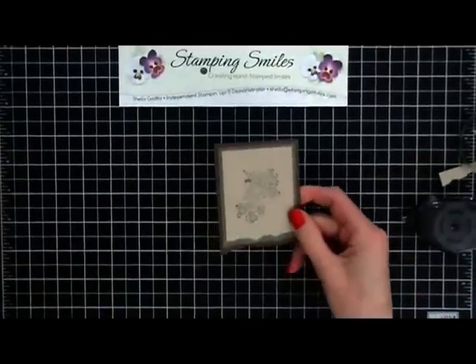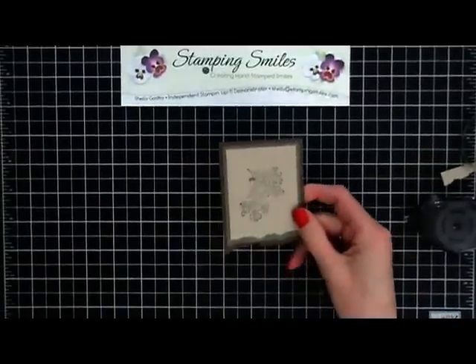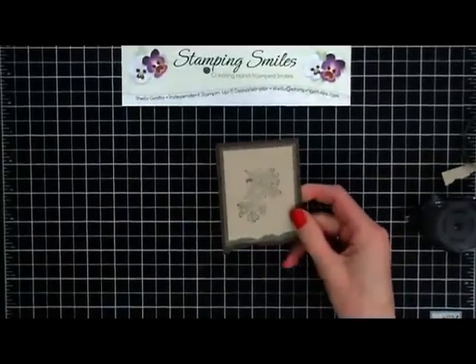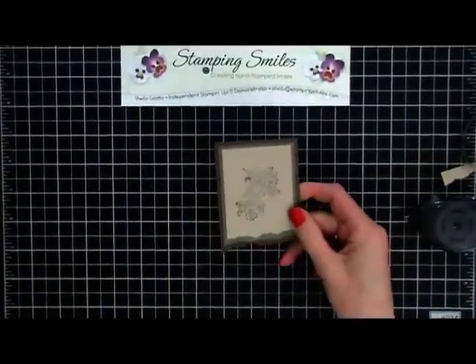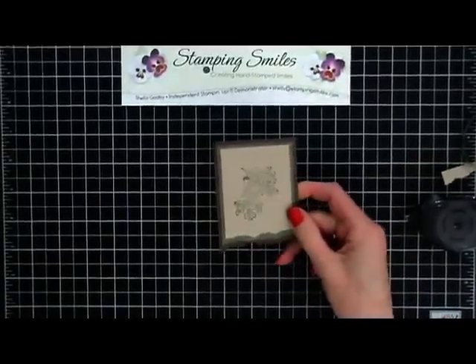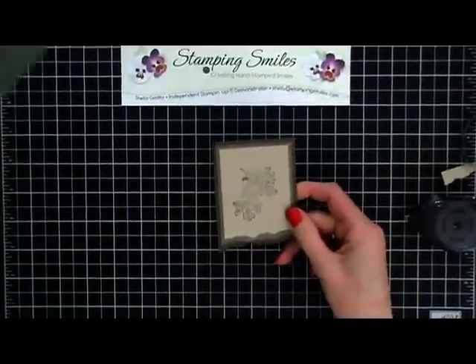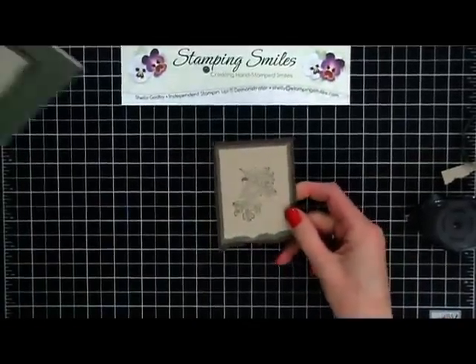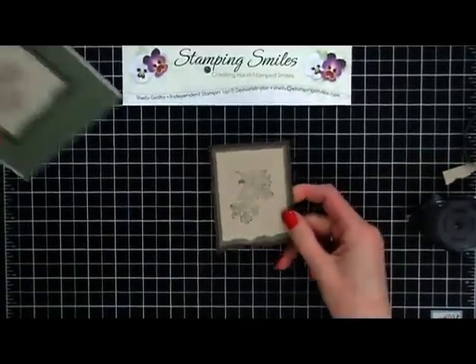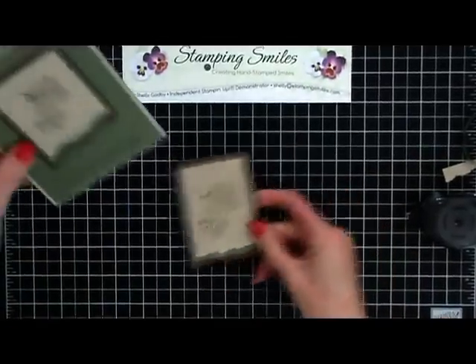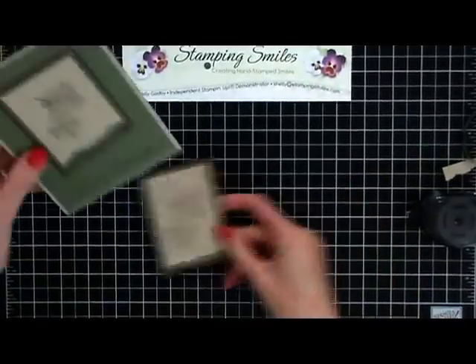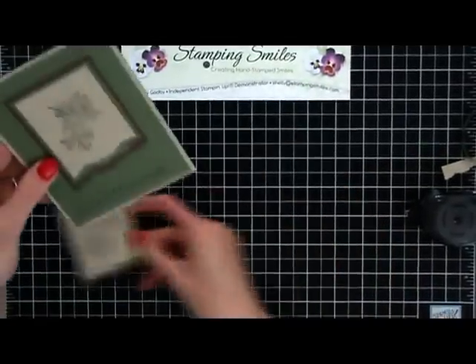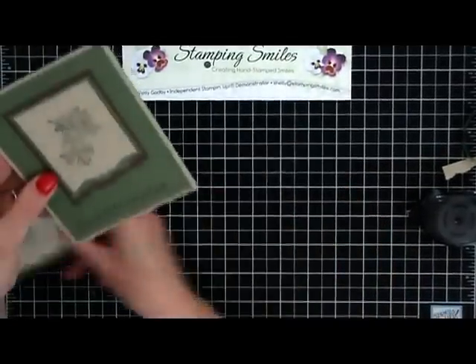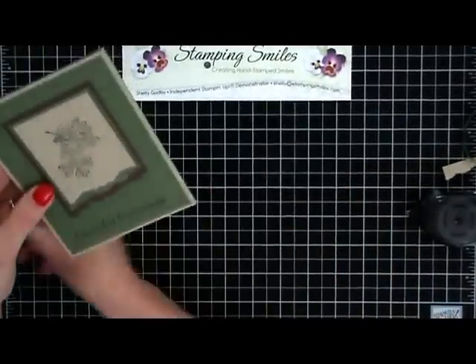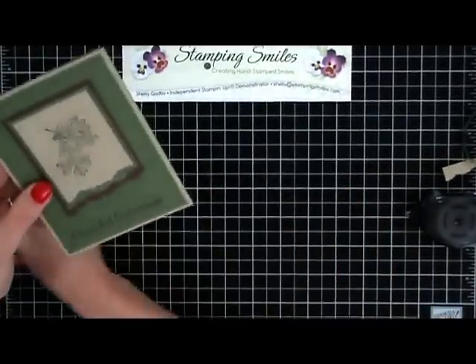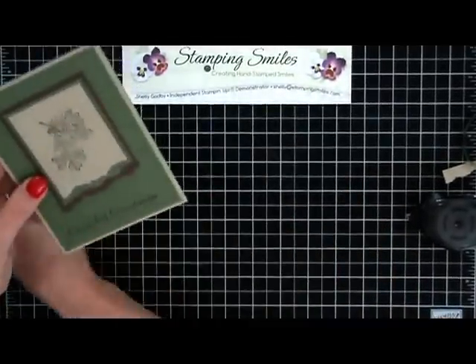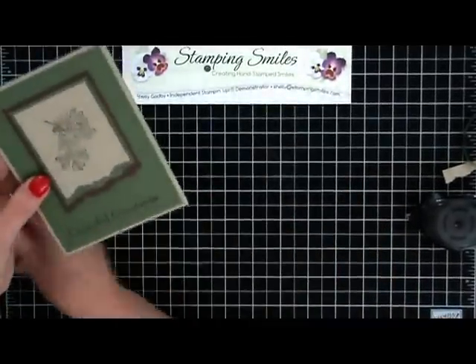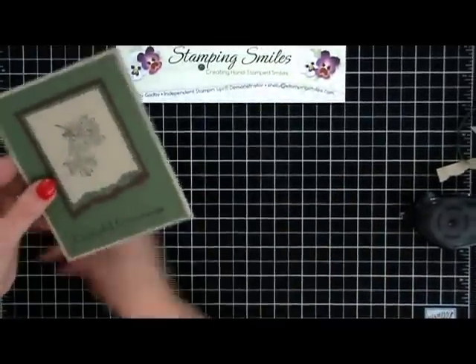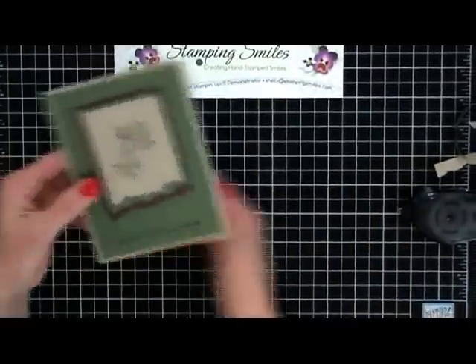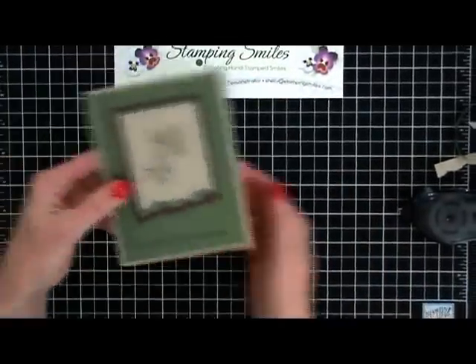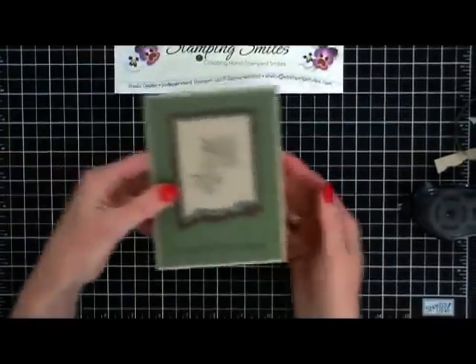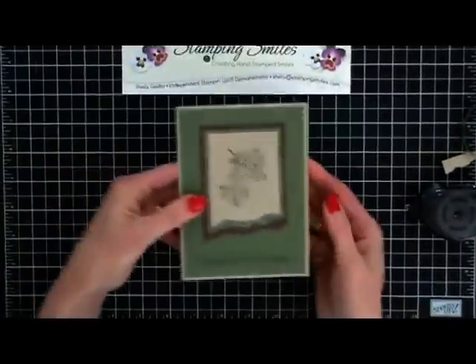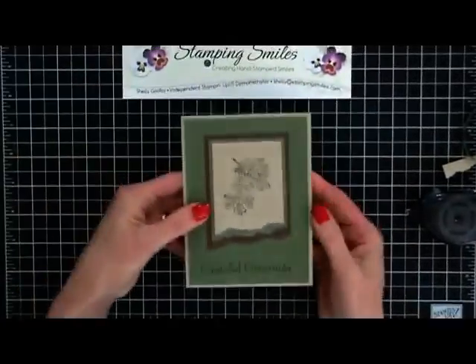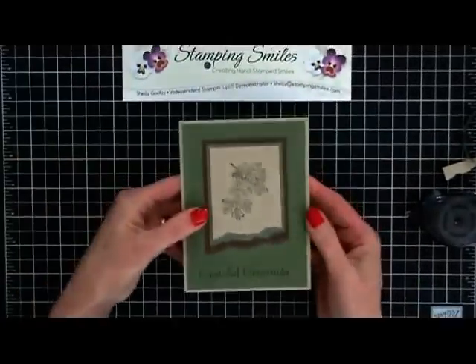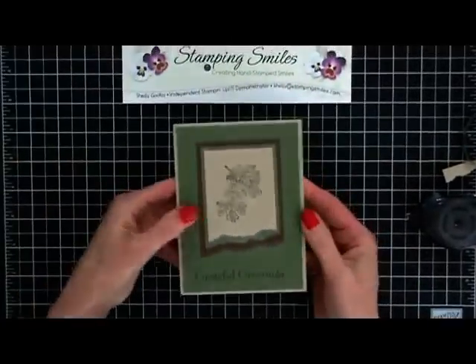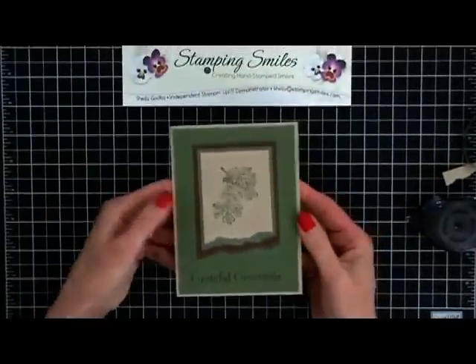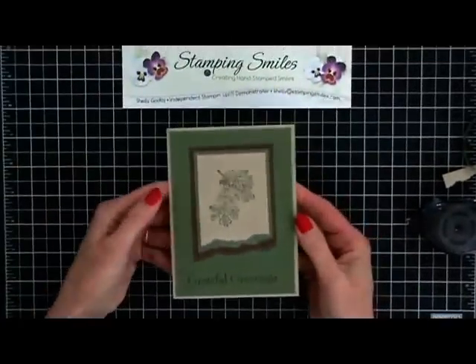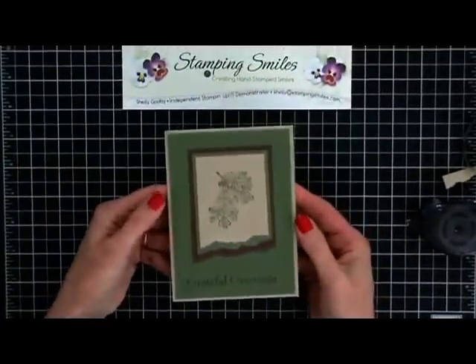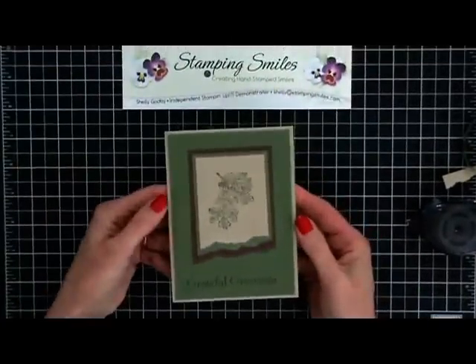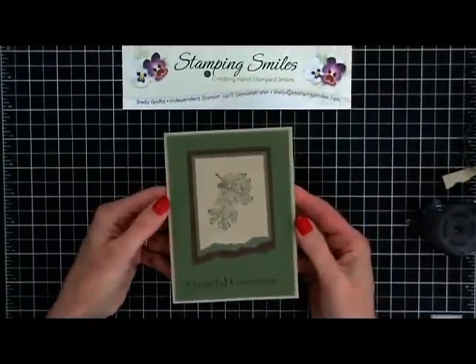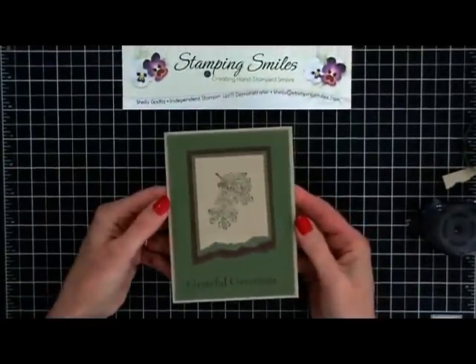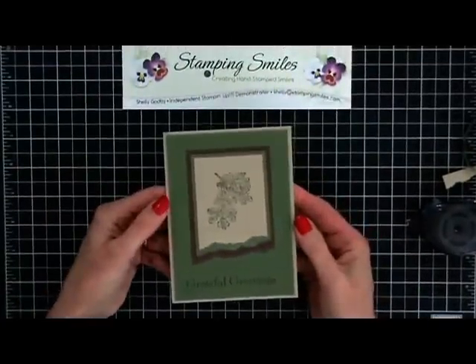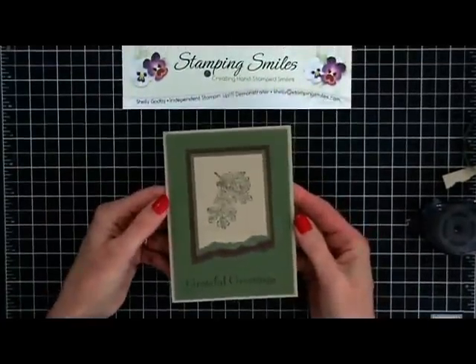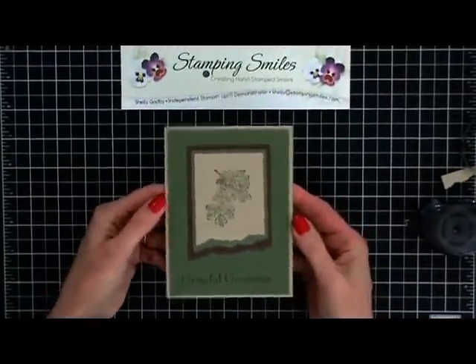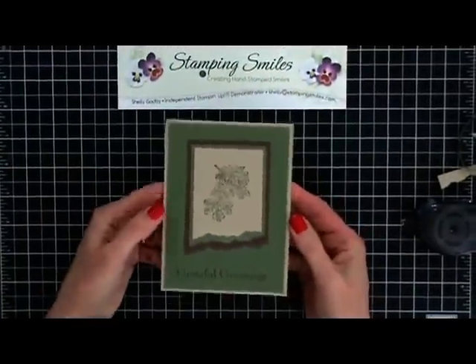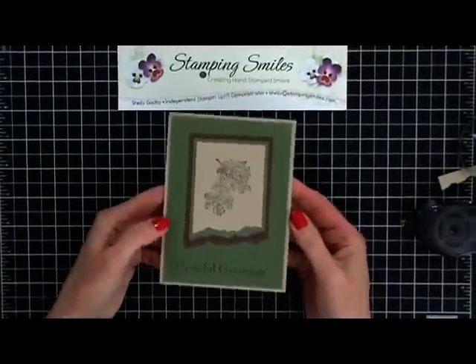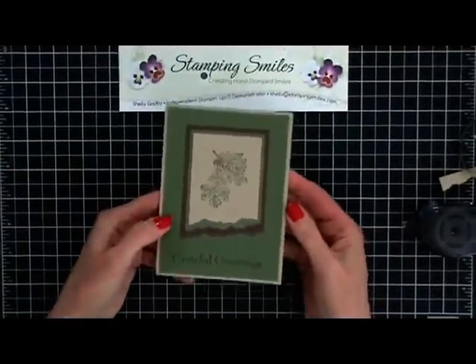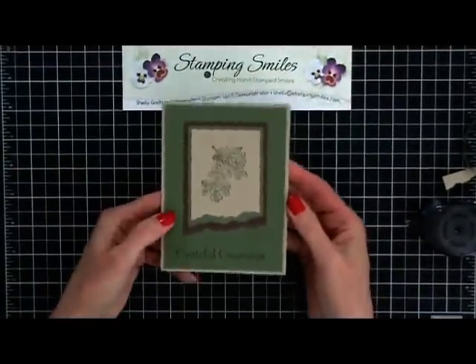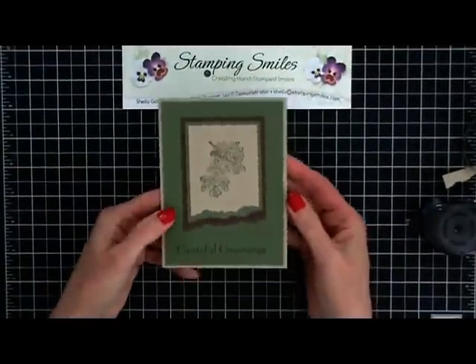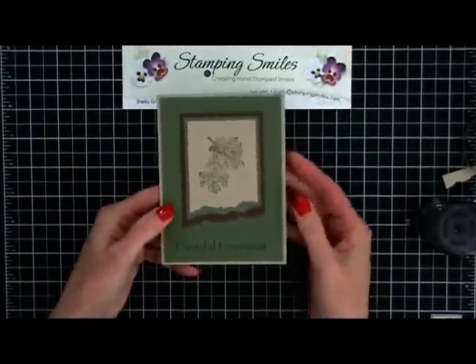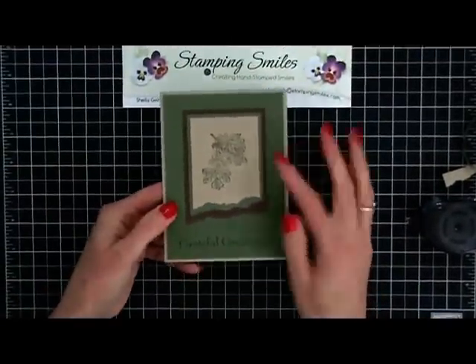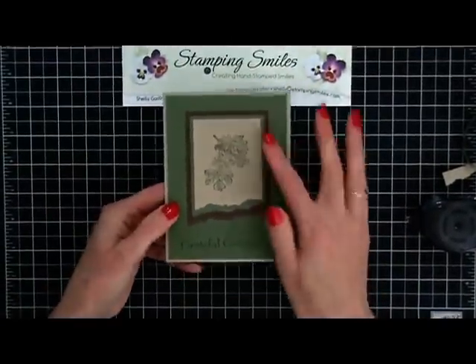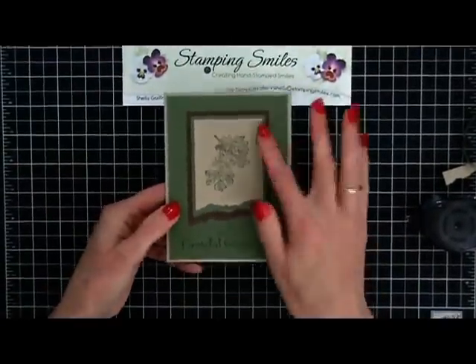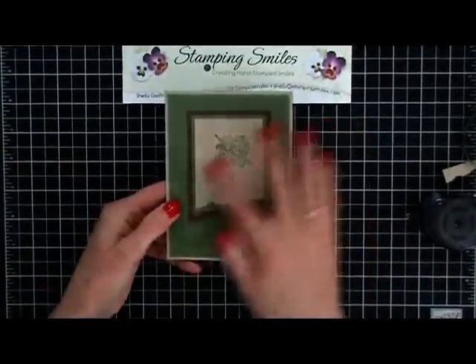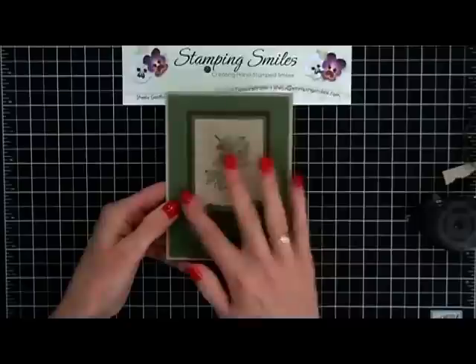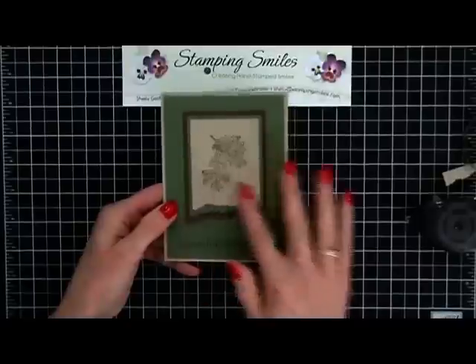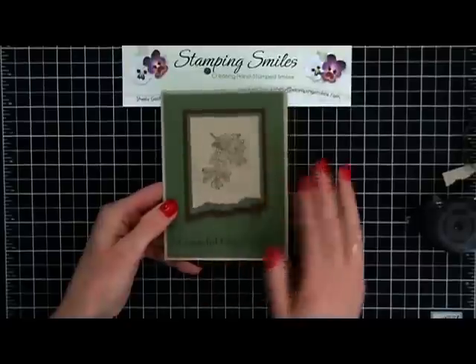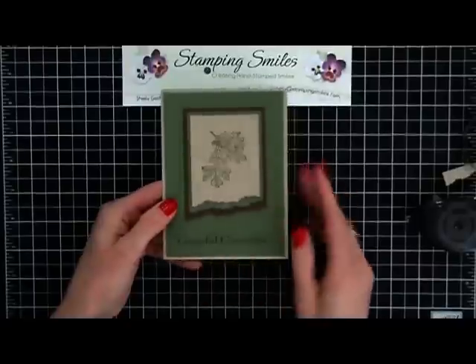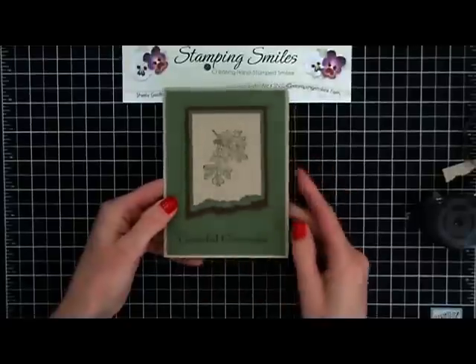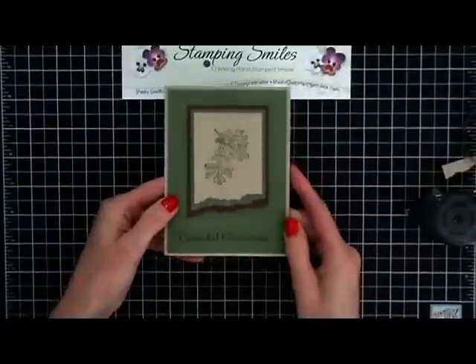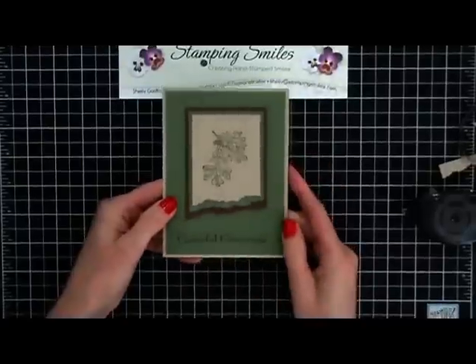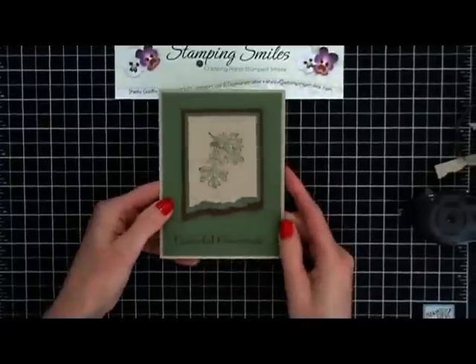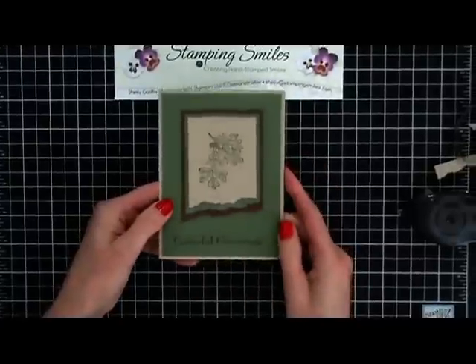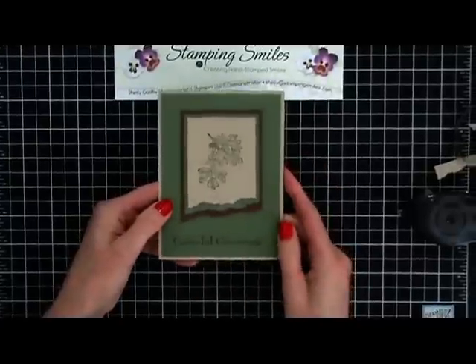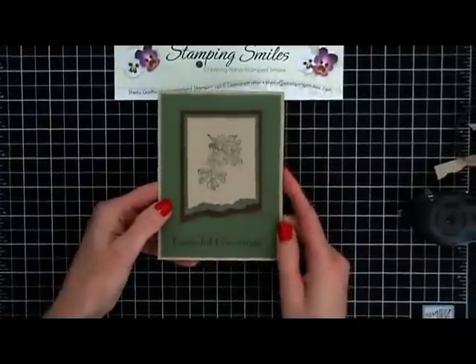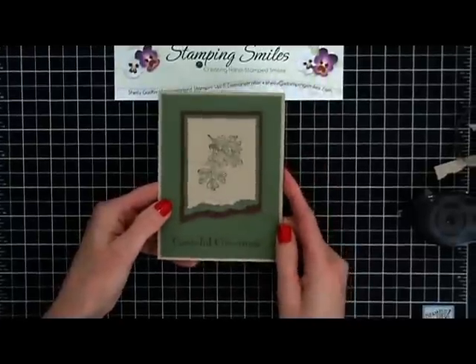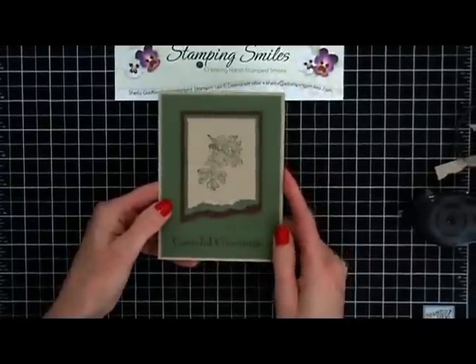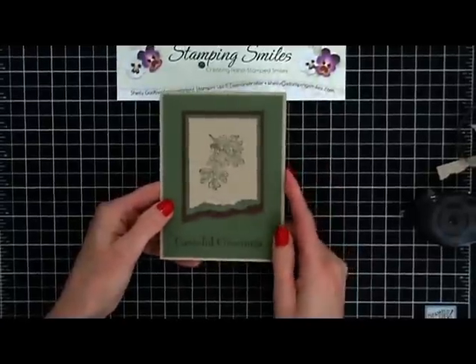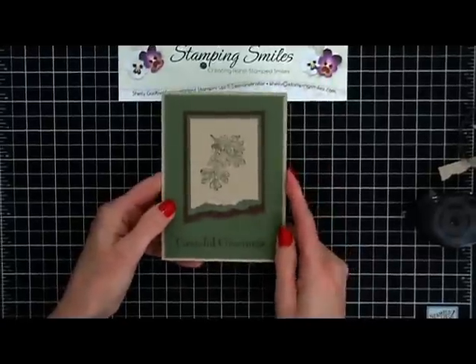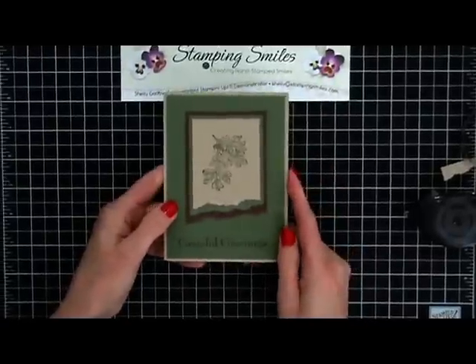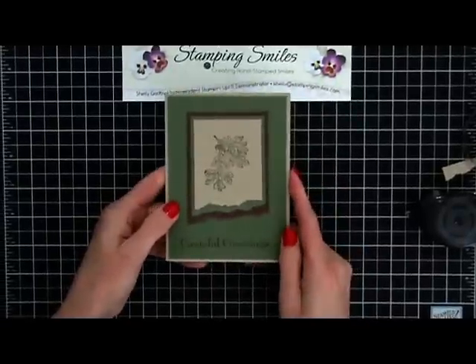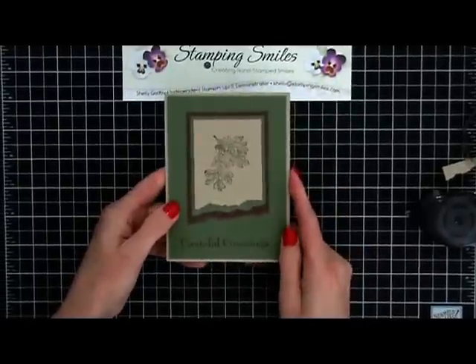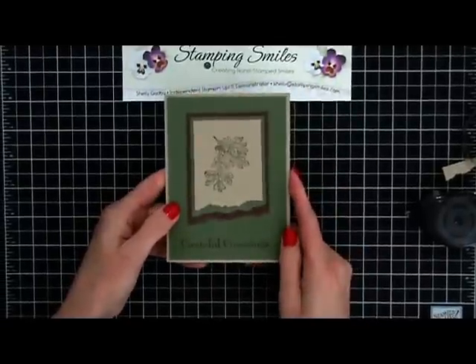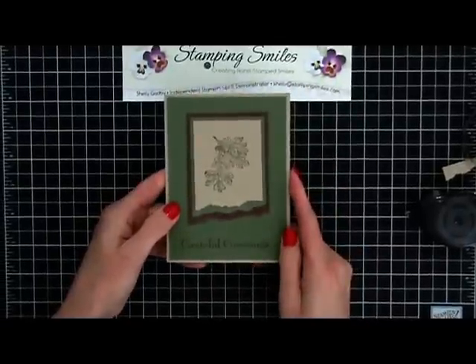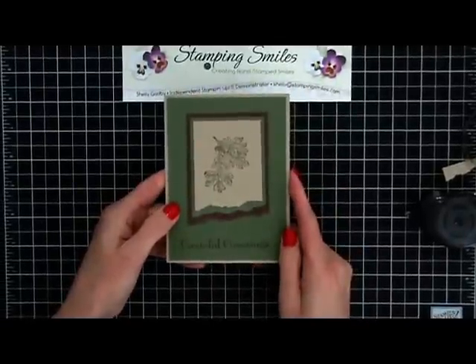So let me show you my finished card. And there we go - simple card, but adding some layering and tearing.